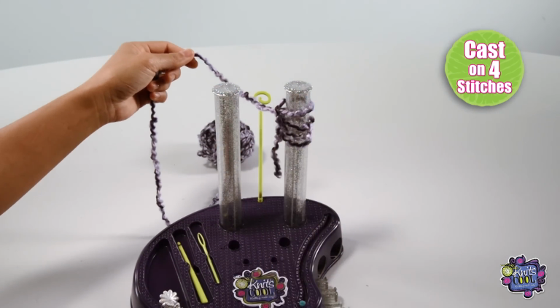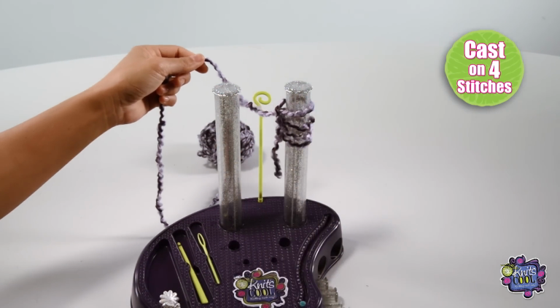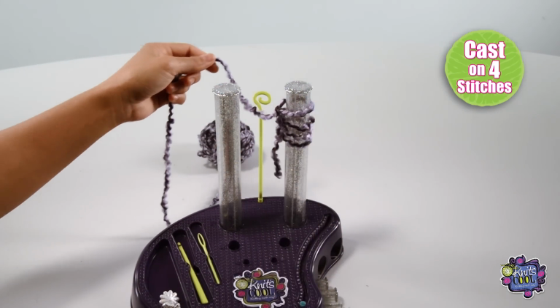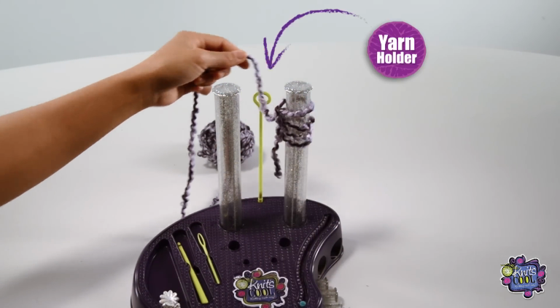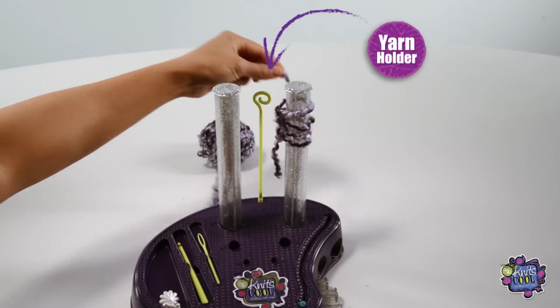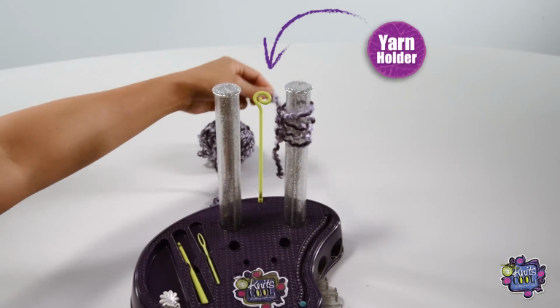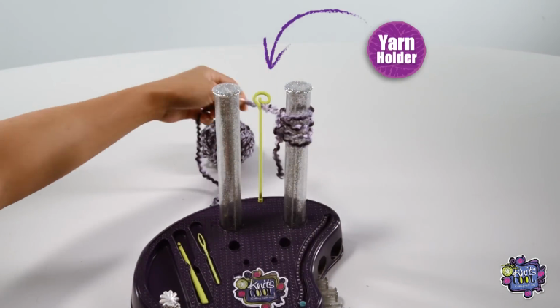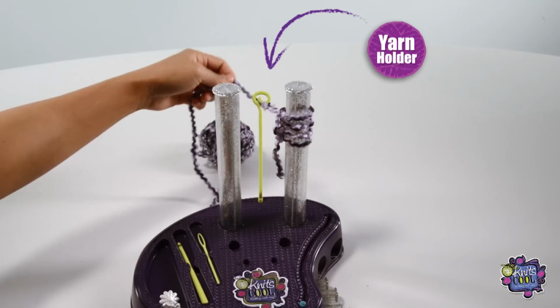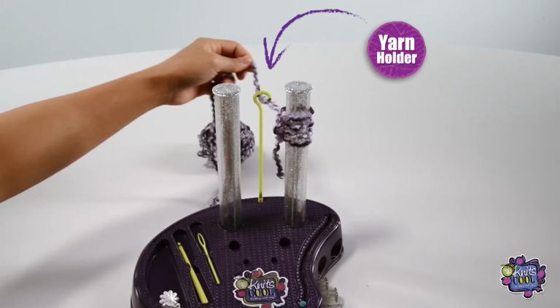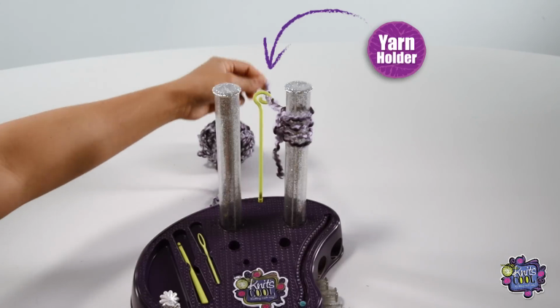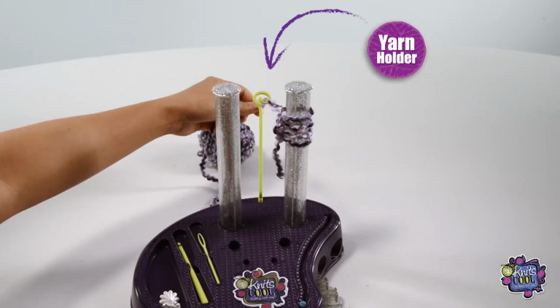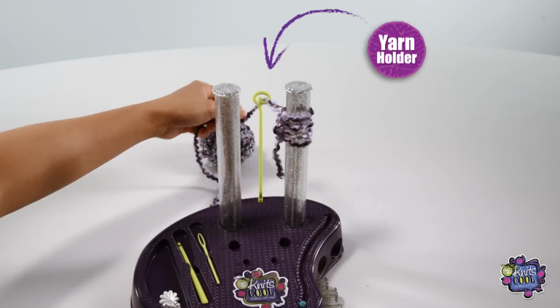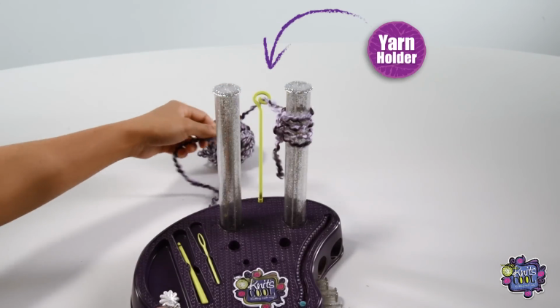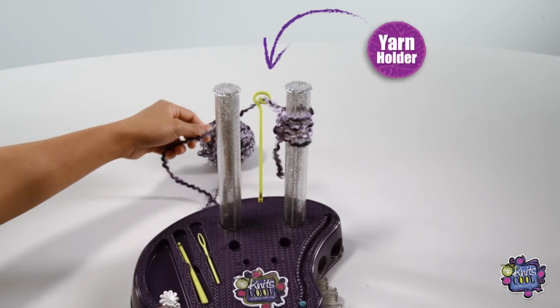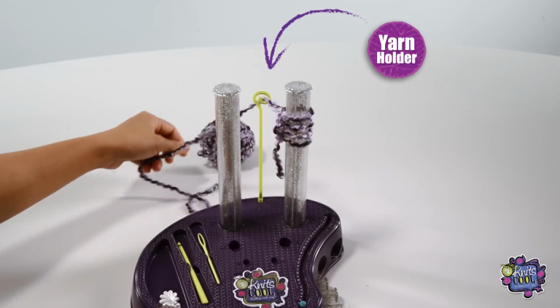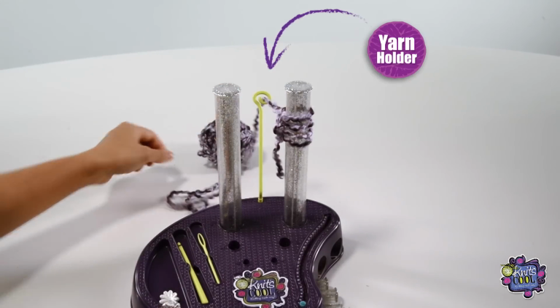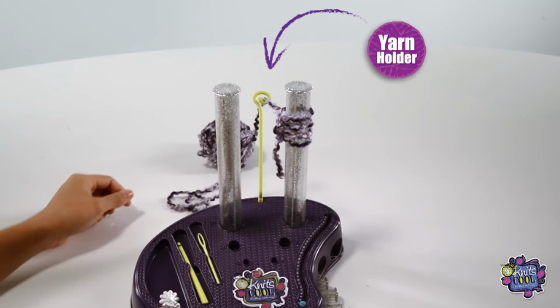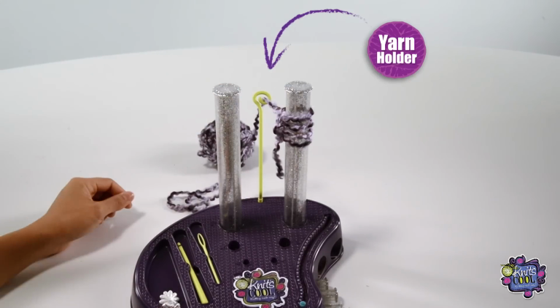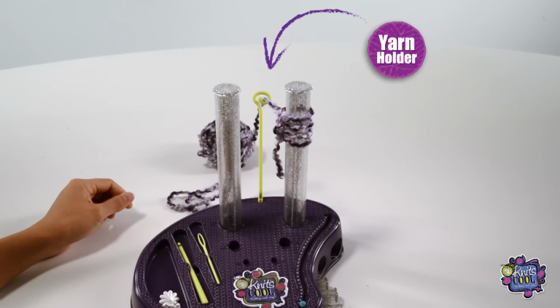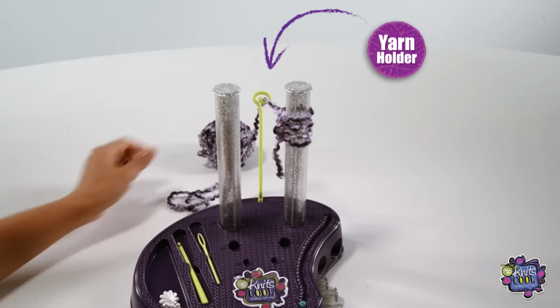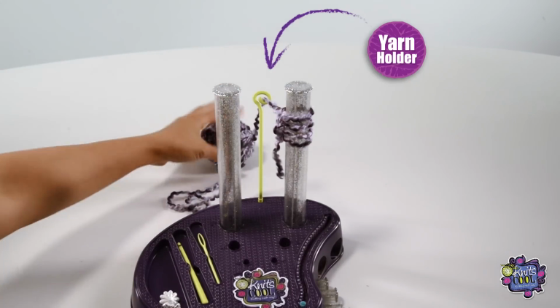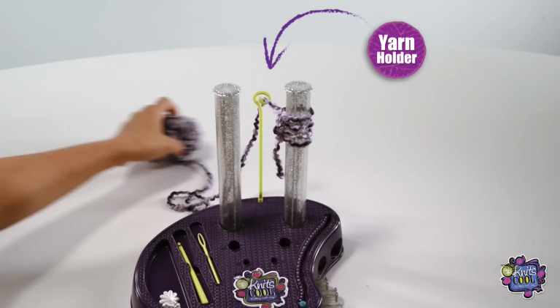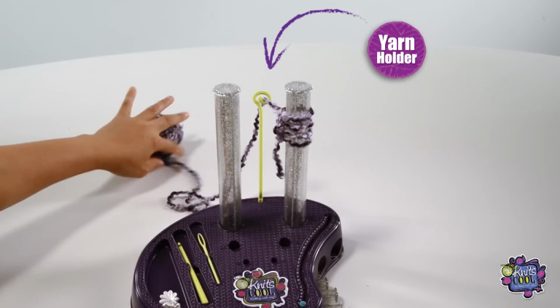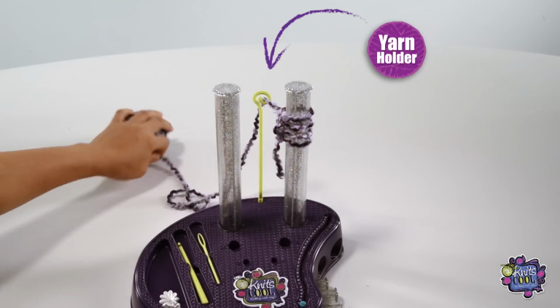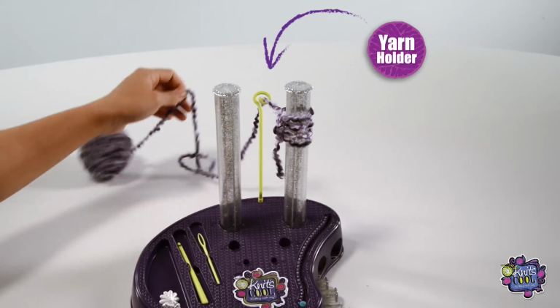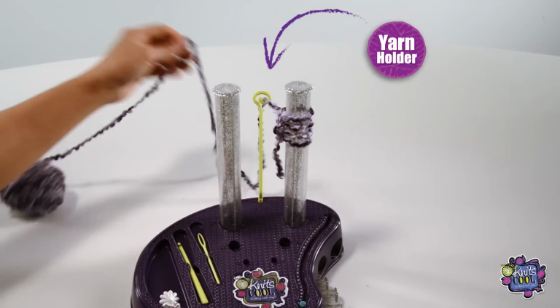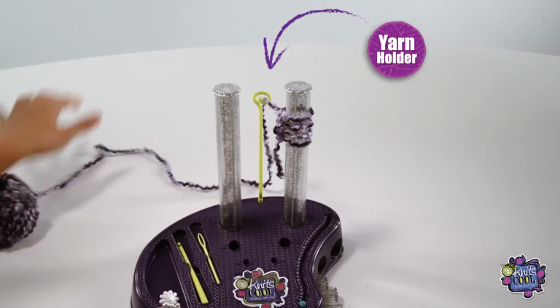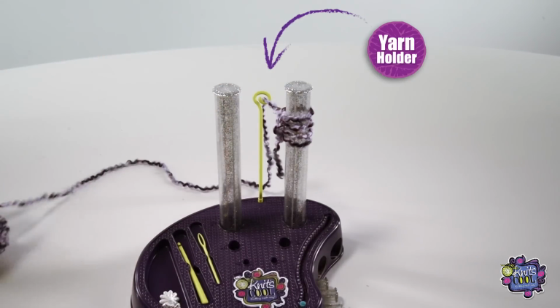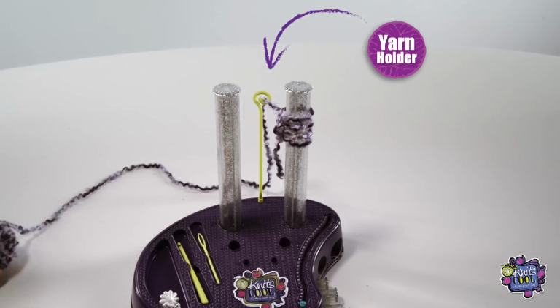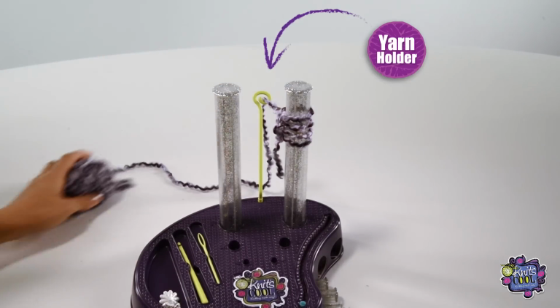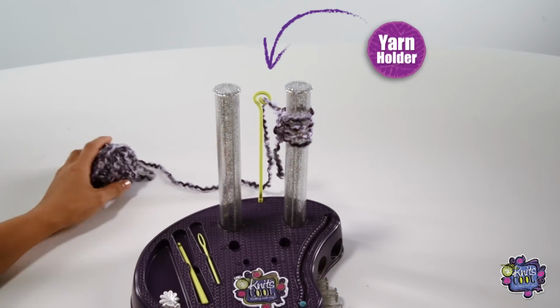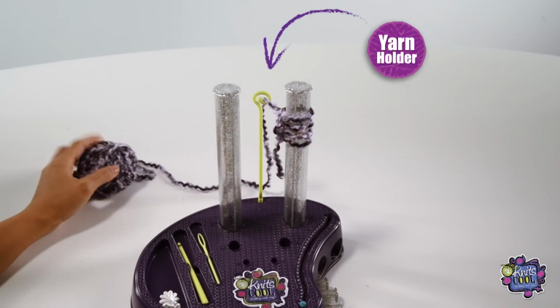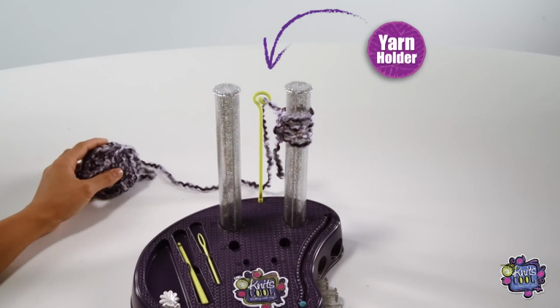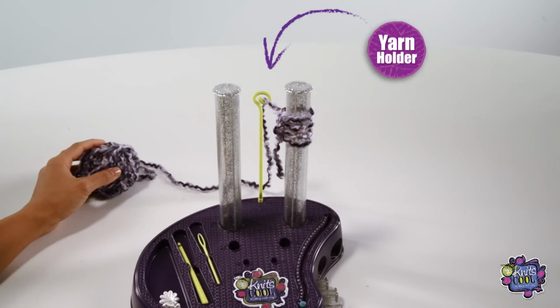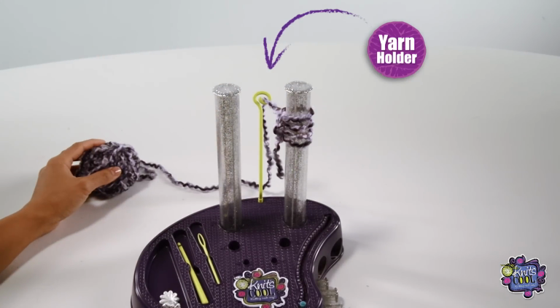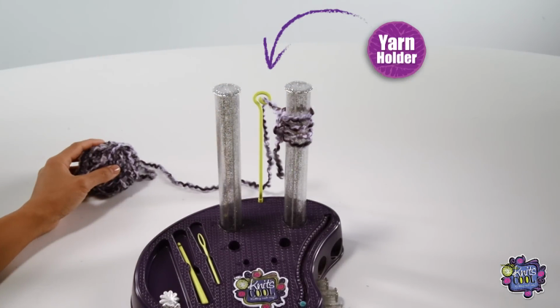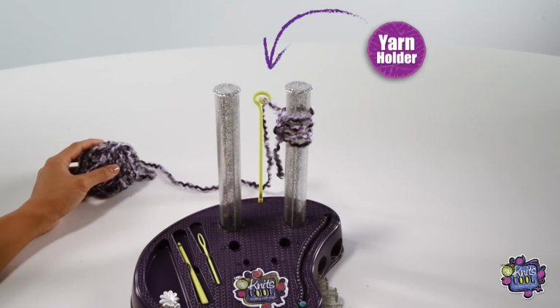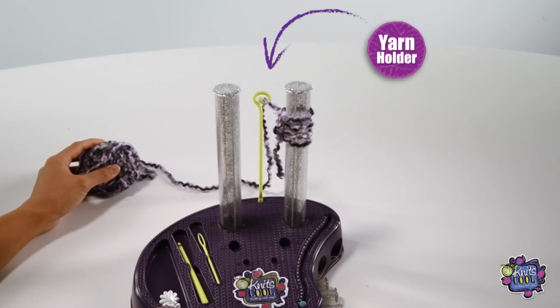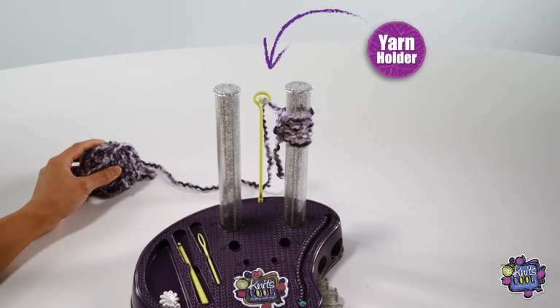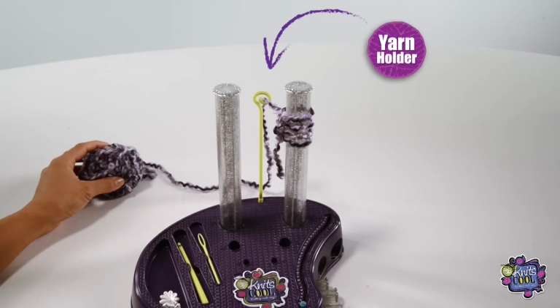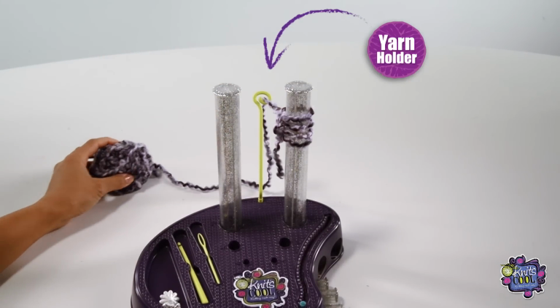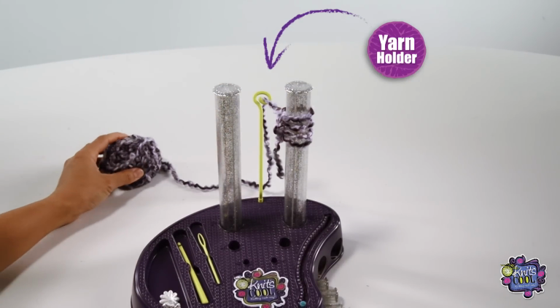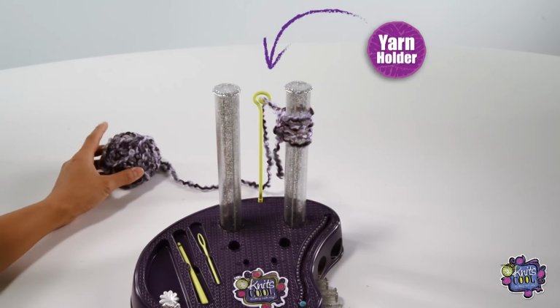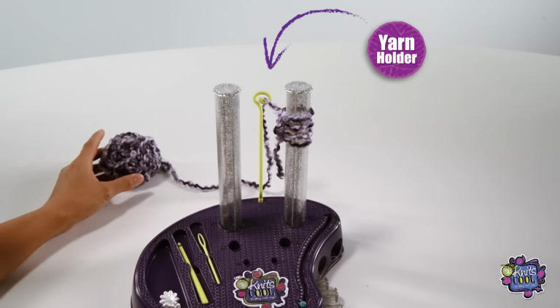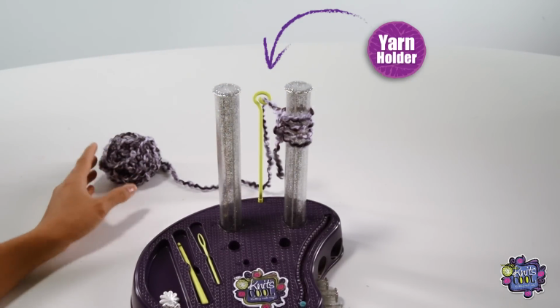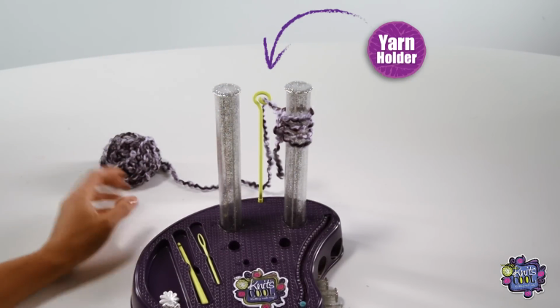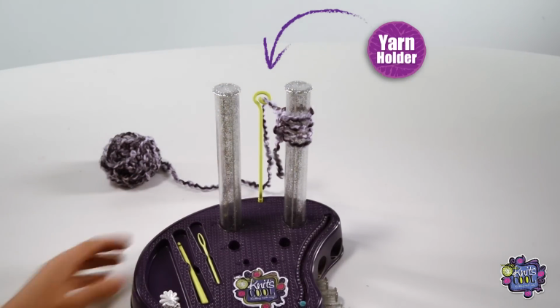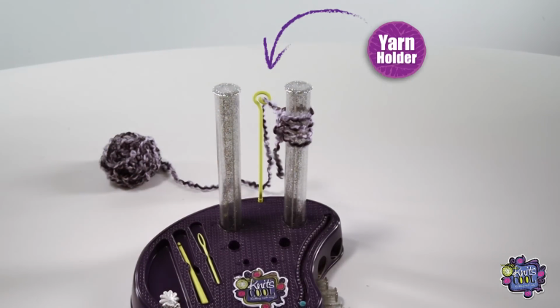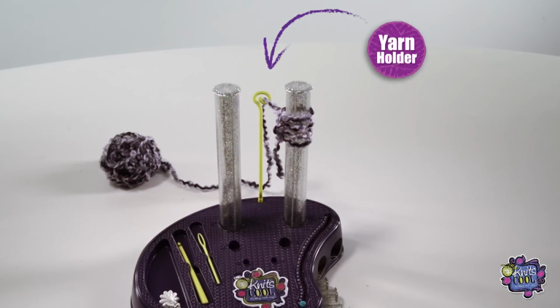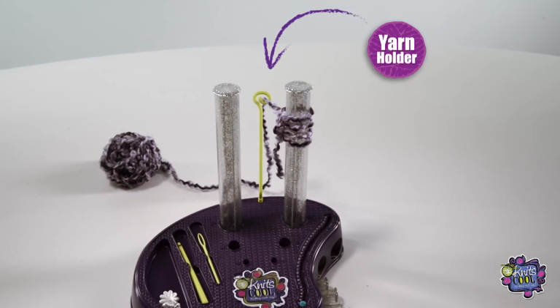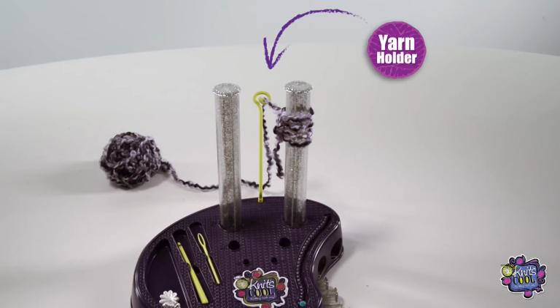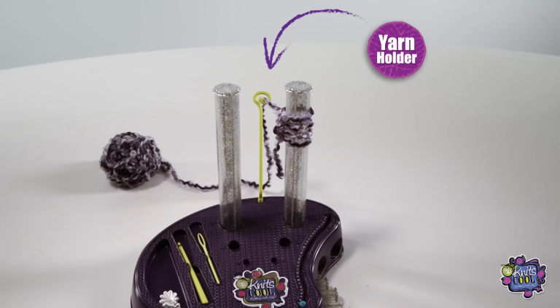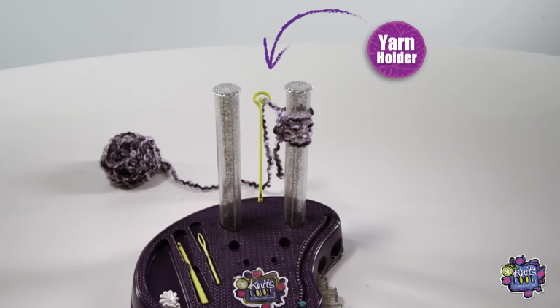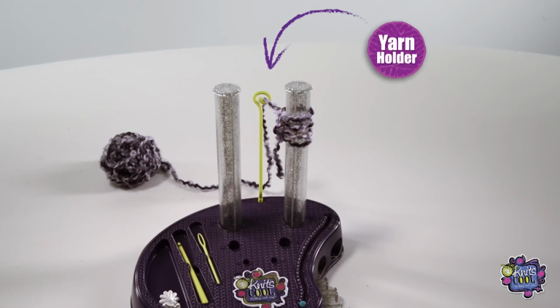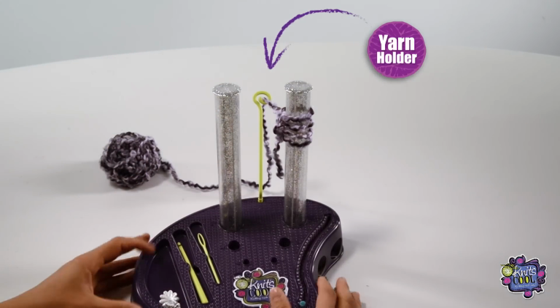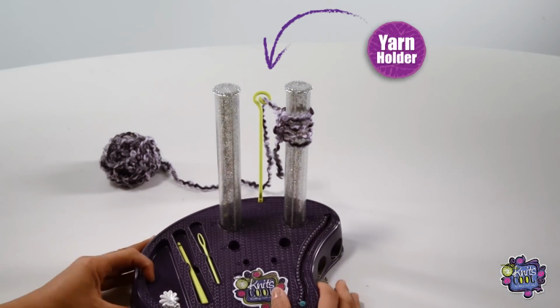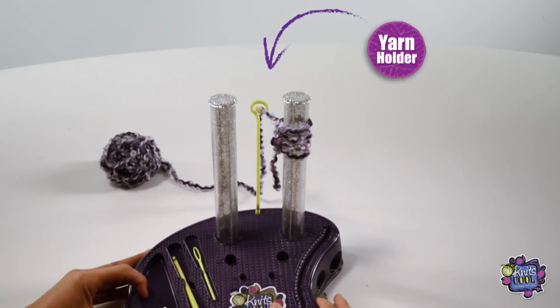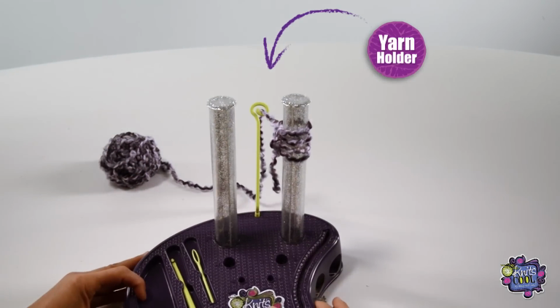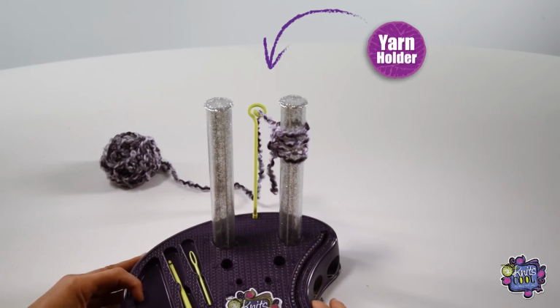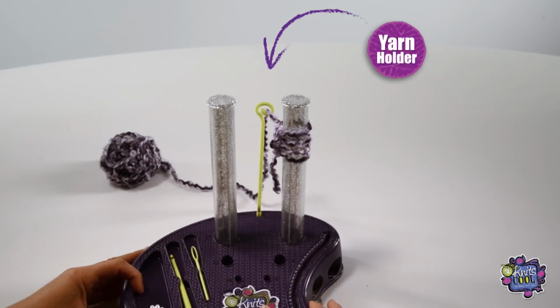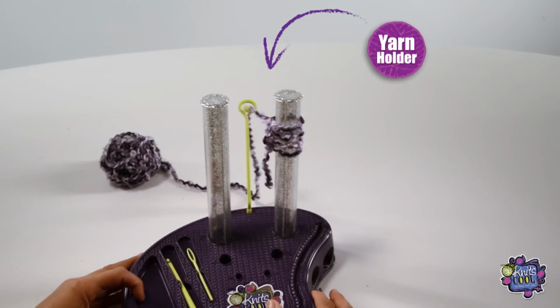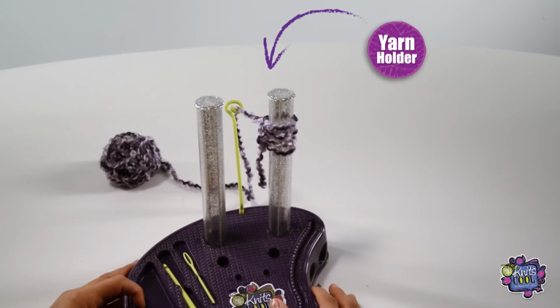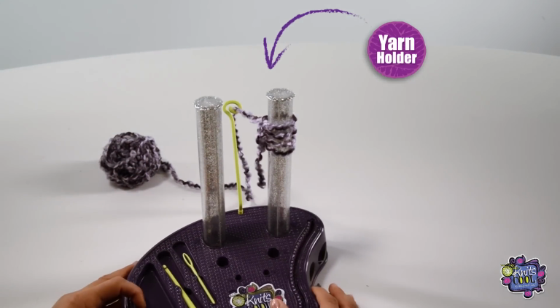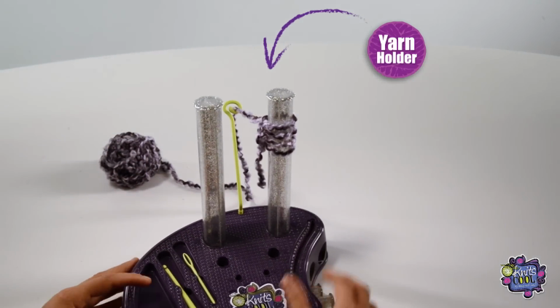Make sure your yarn is looped through the yarn holder. This is super important because it keeps your yarn towards the back and helps you make perfect stitches.